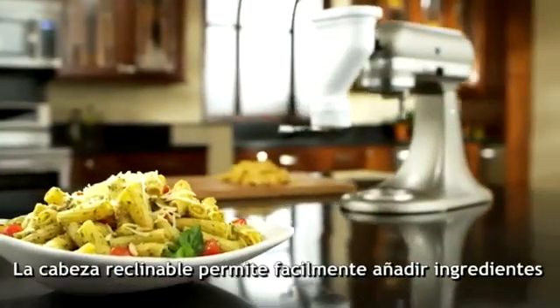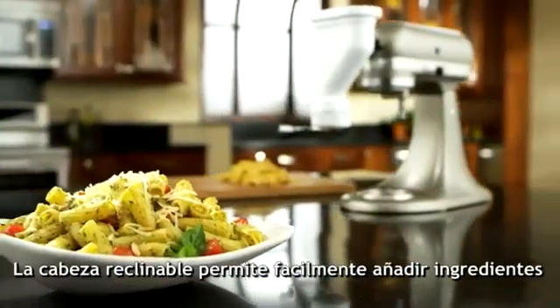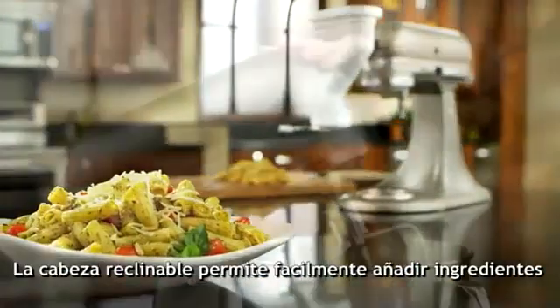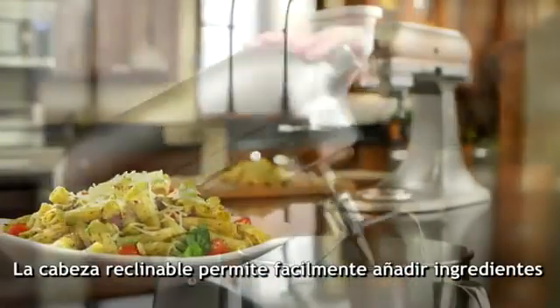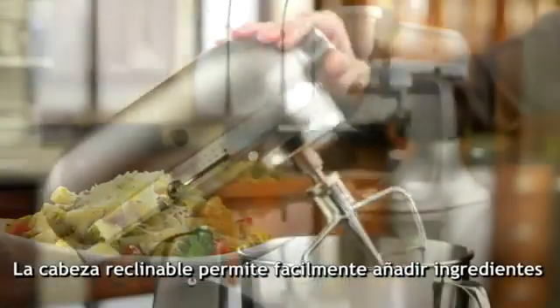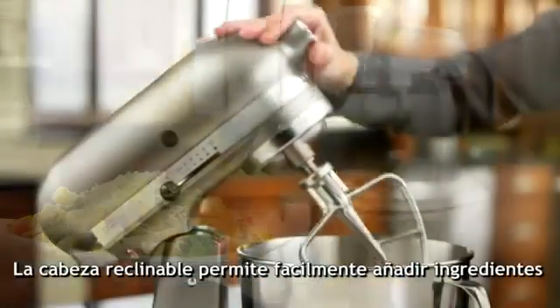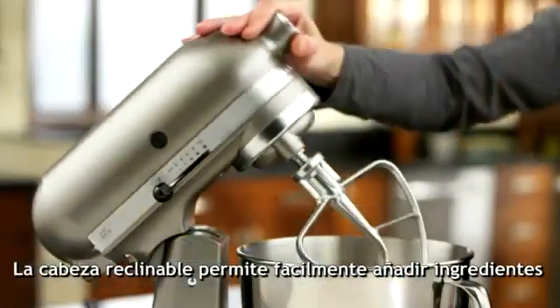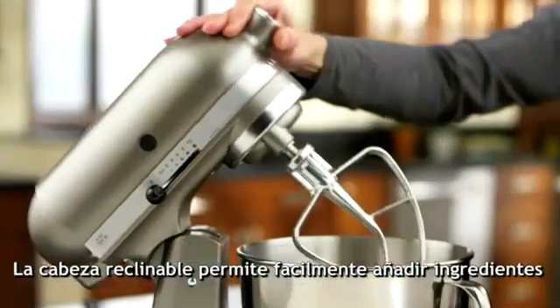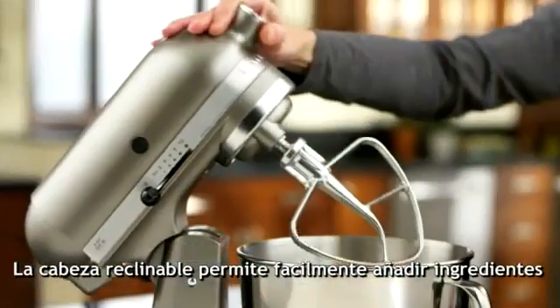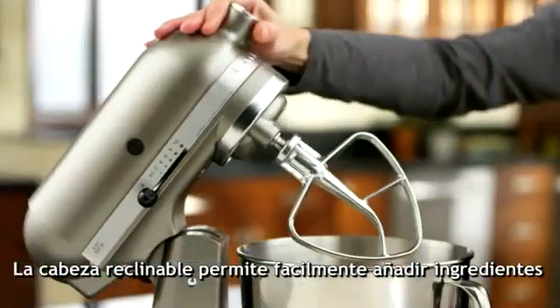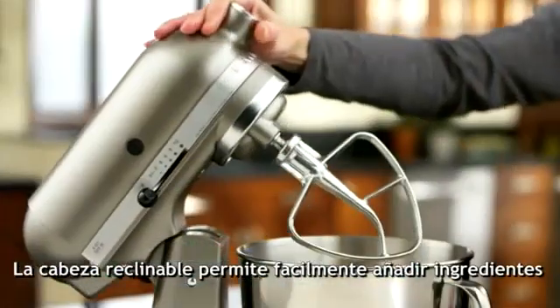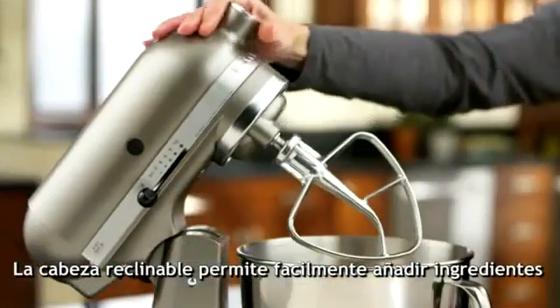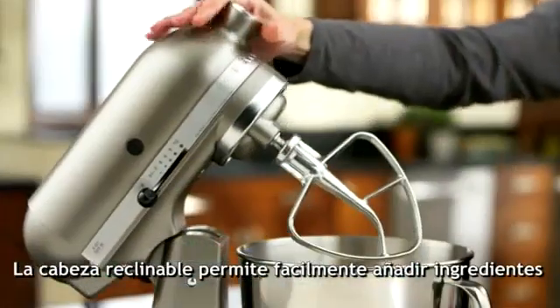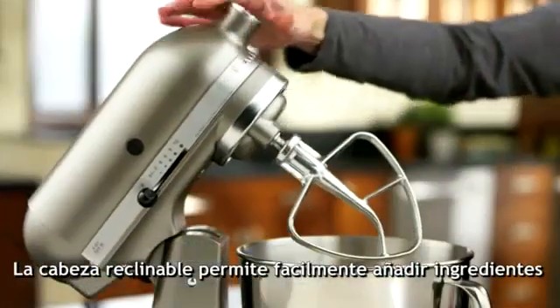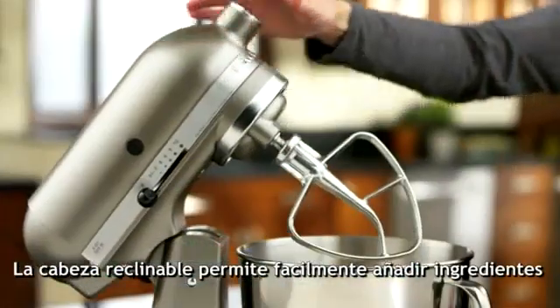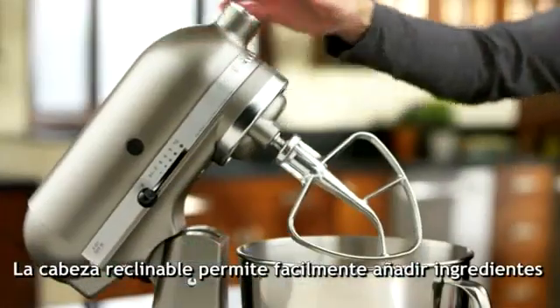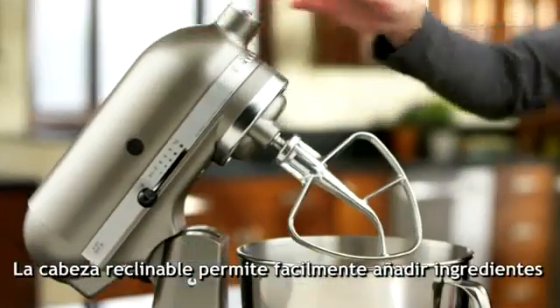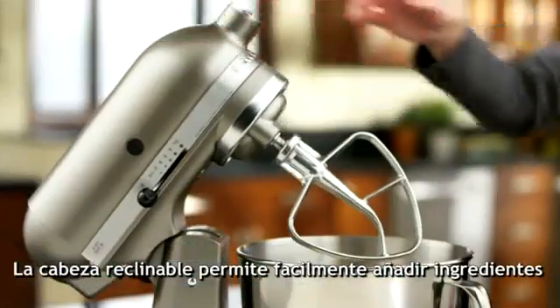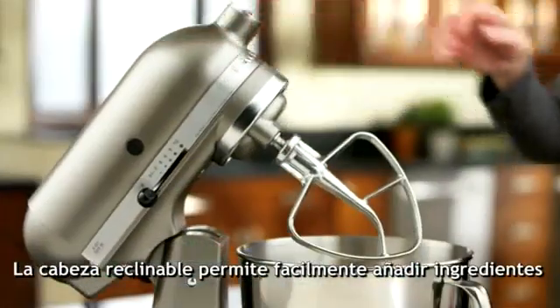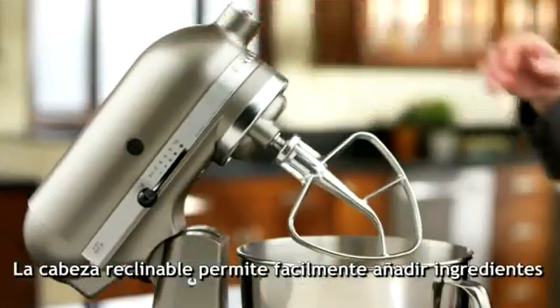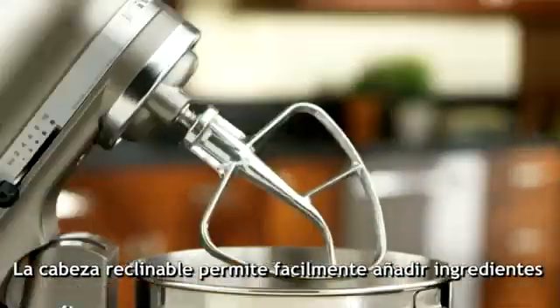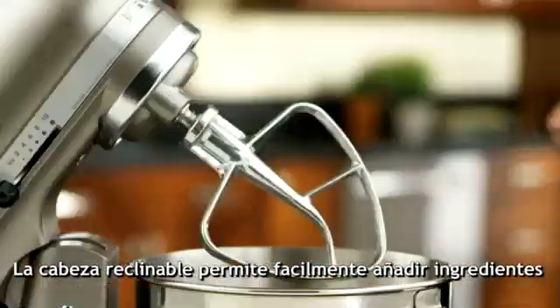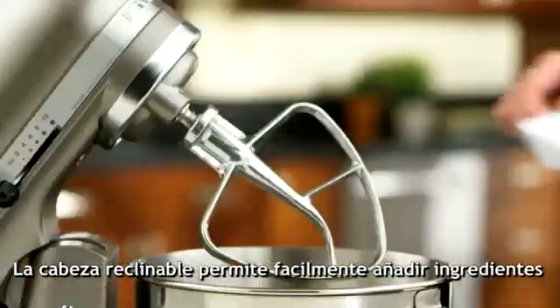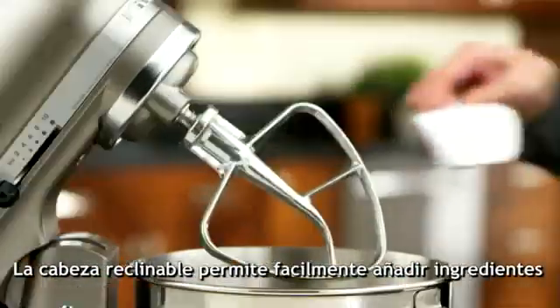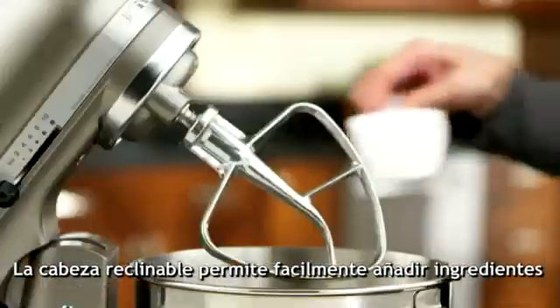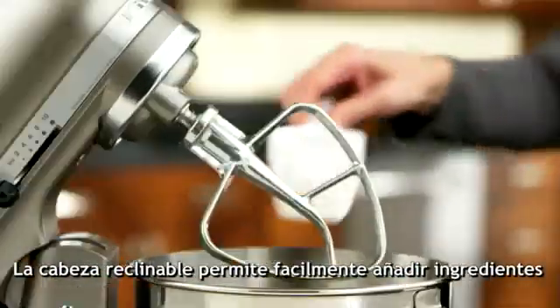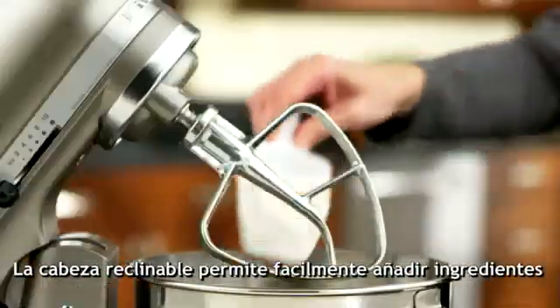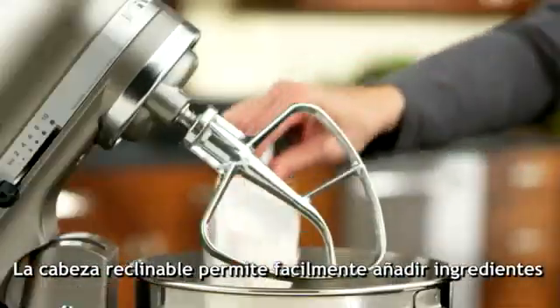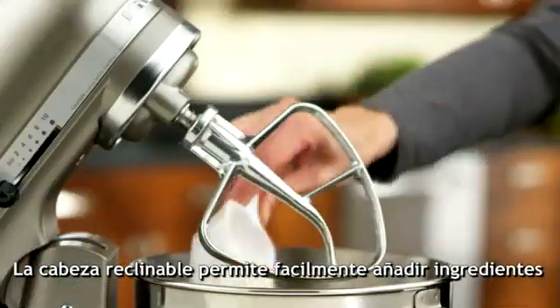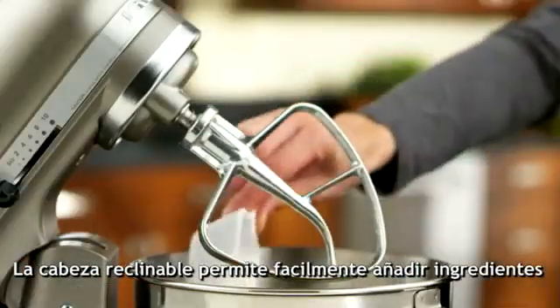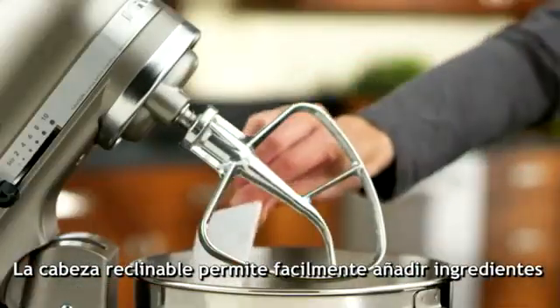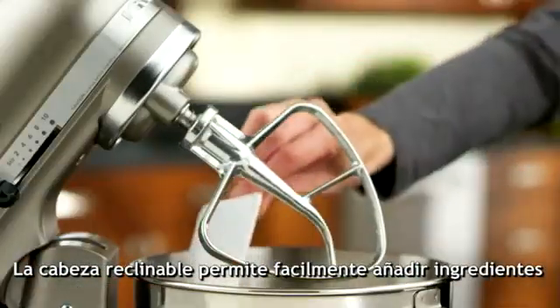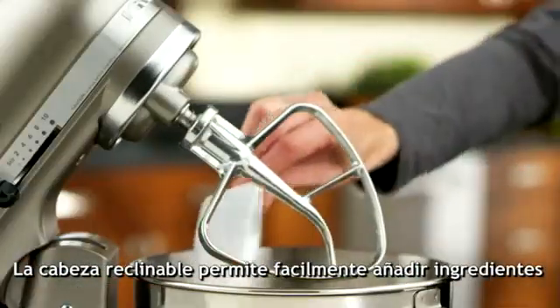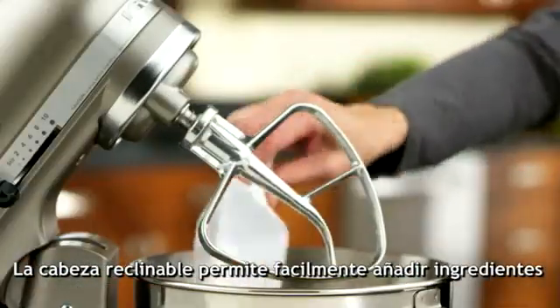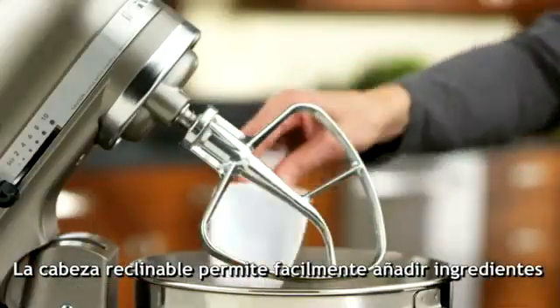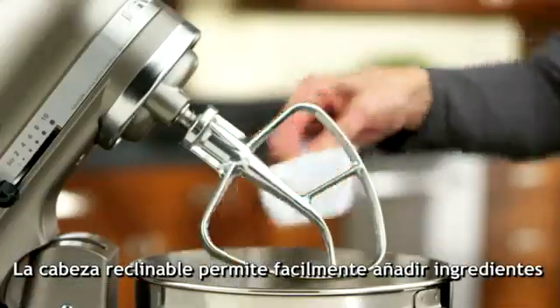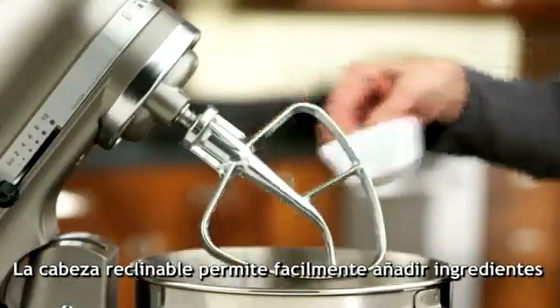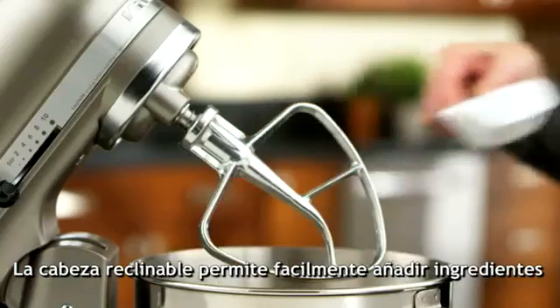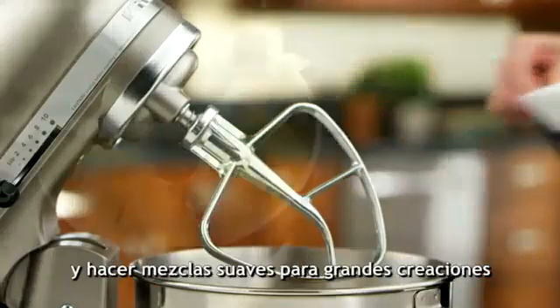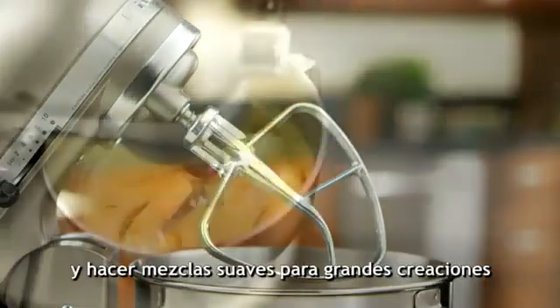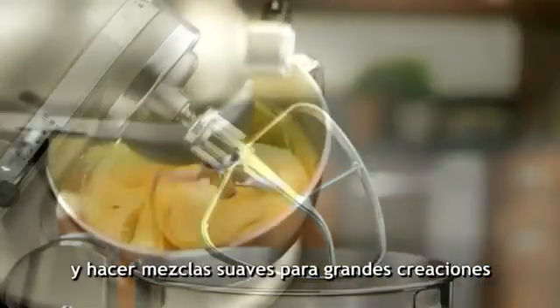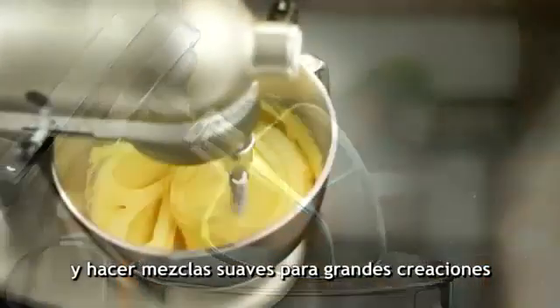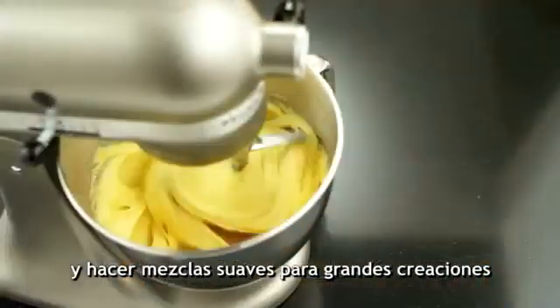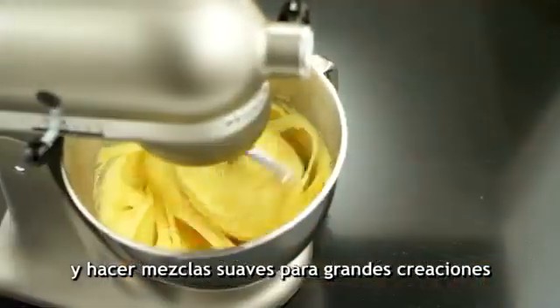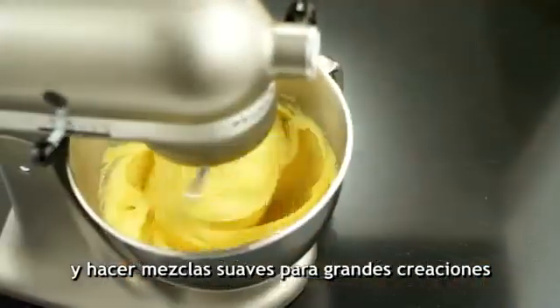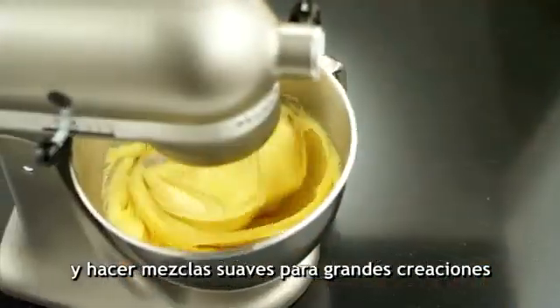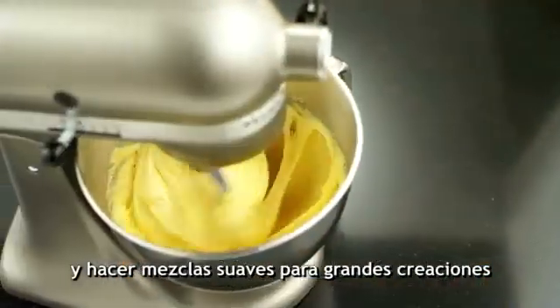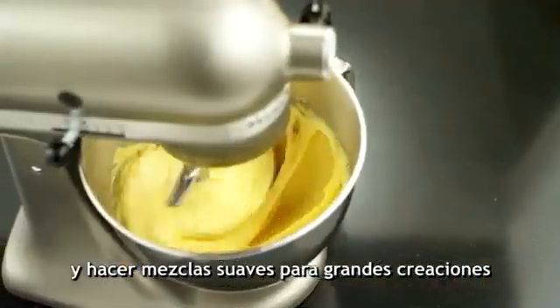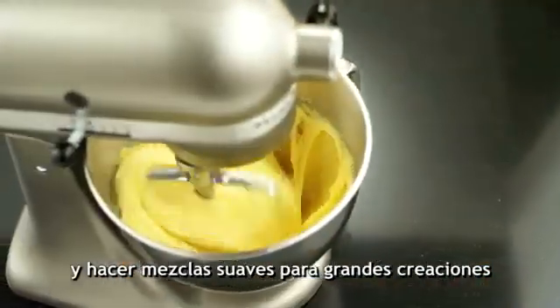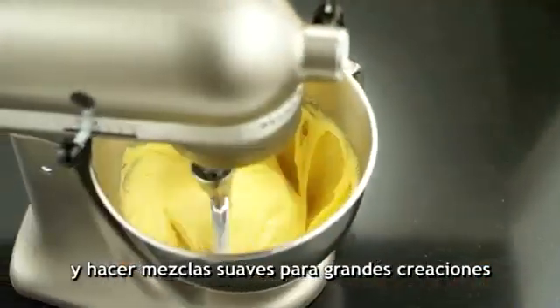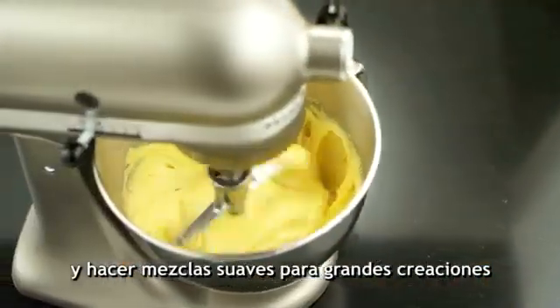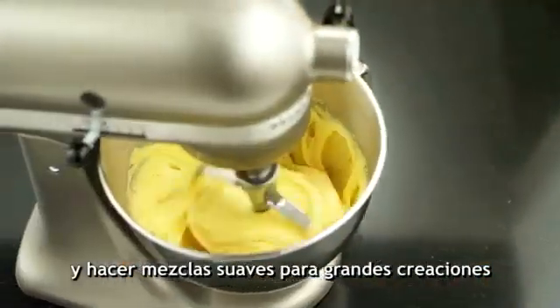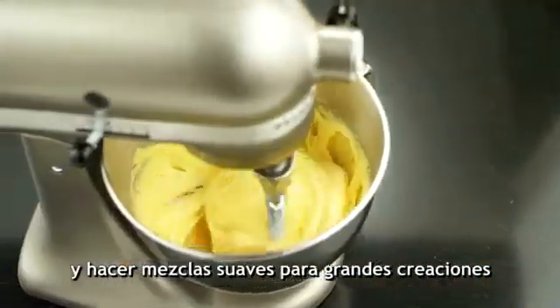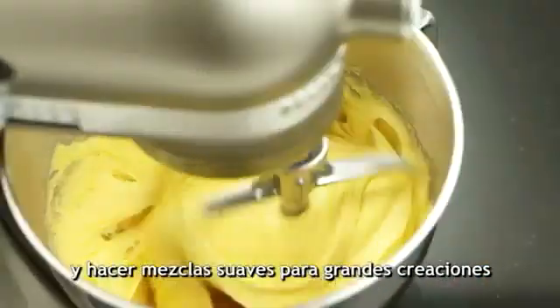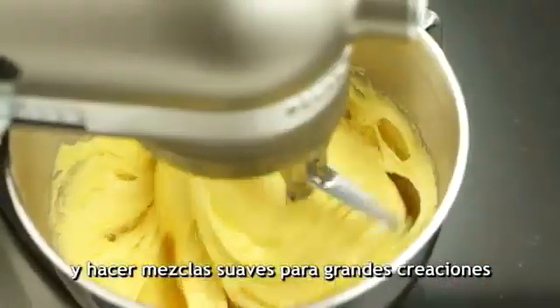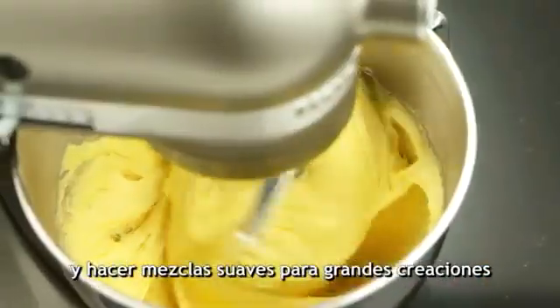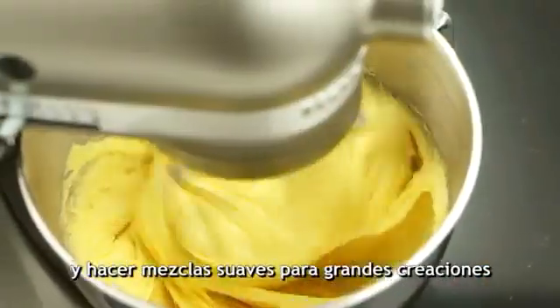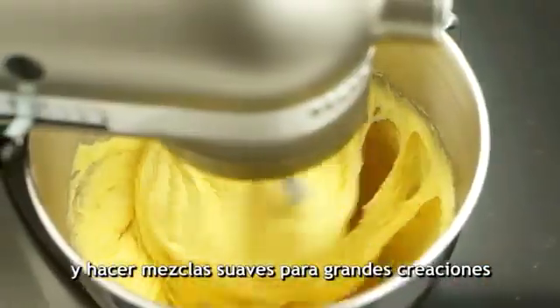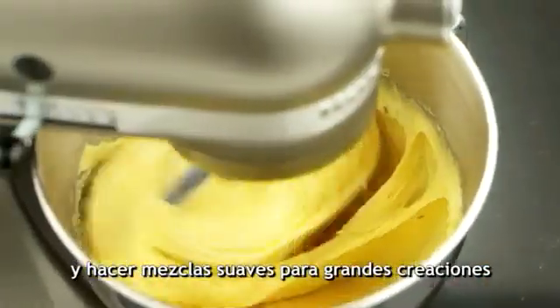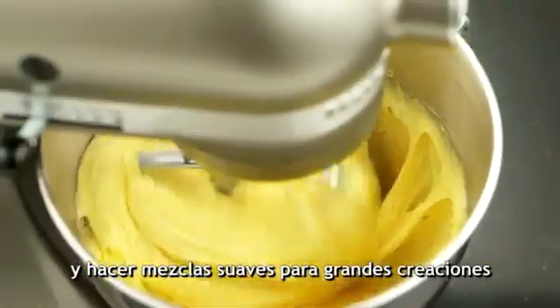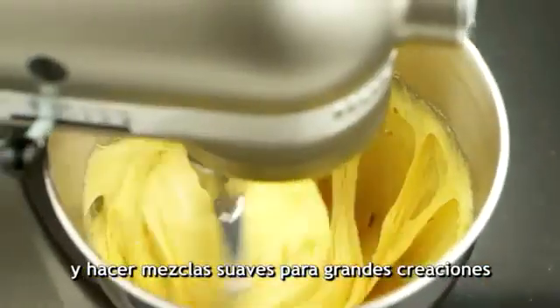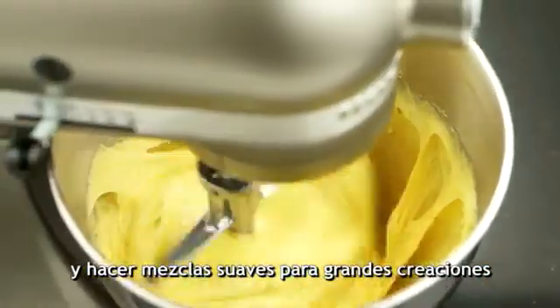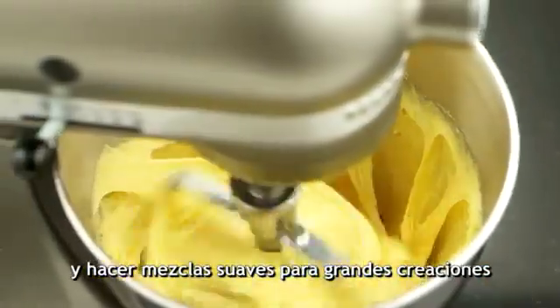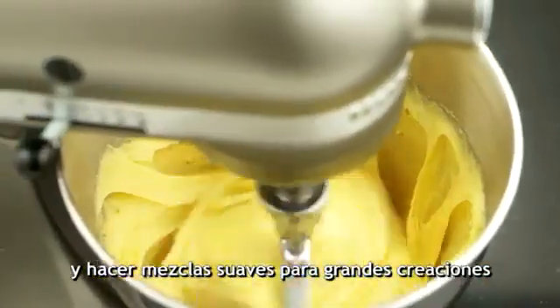The tilt head design allows you to easily add ingredients, which are thoroughly mixed for great creations.